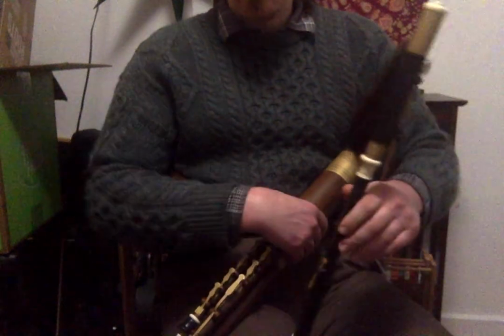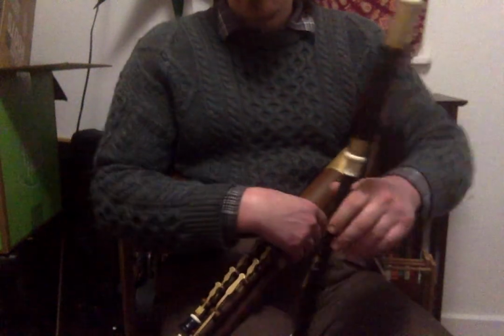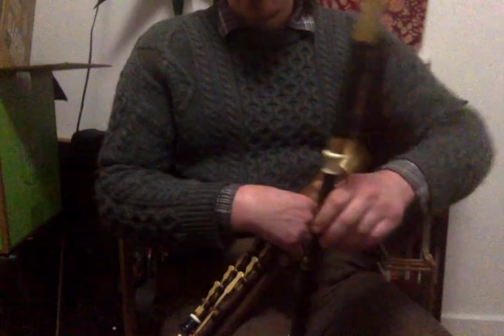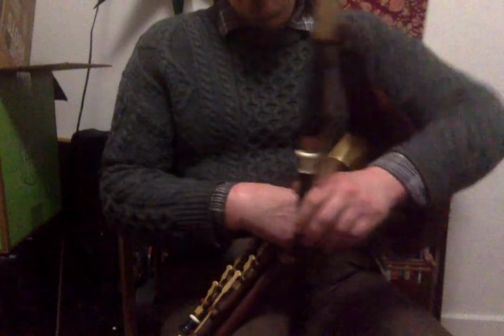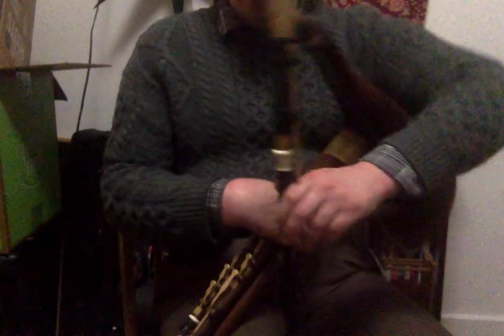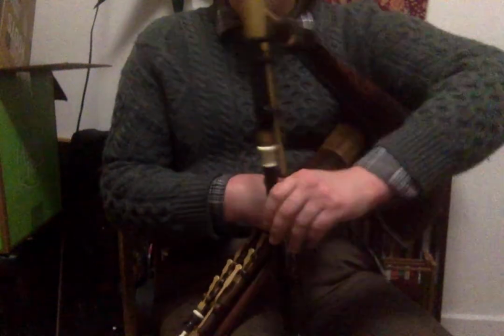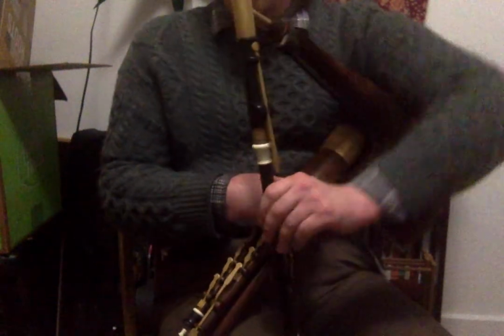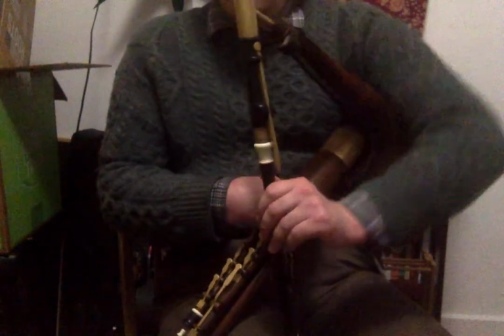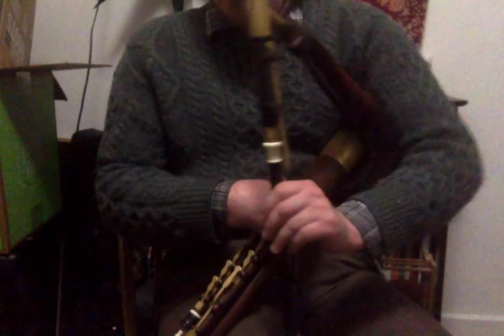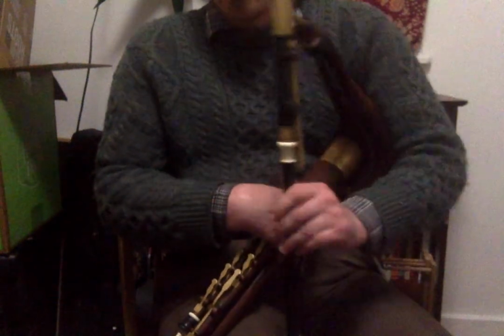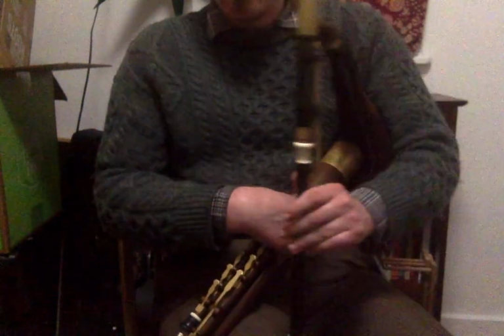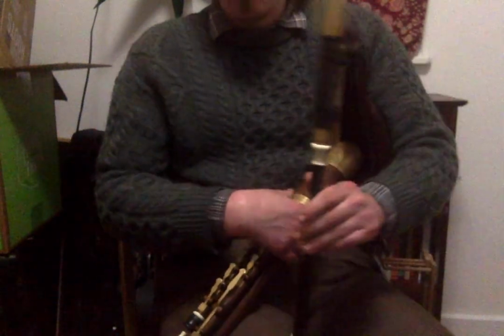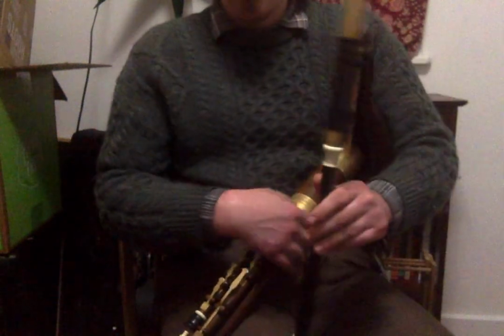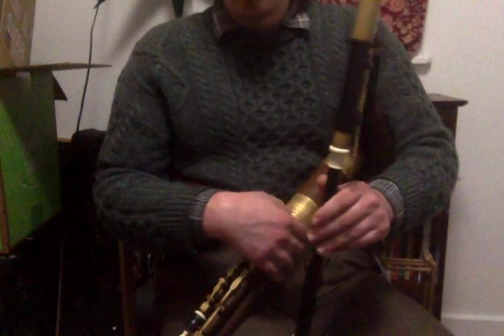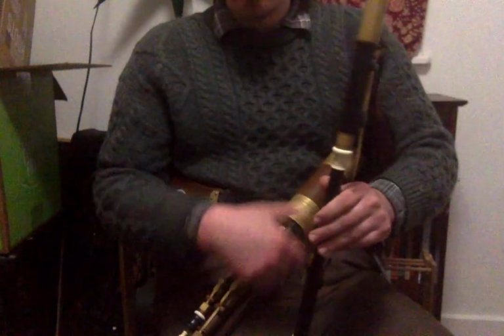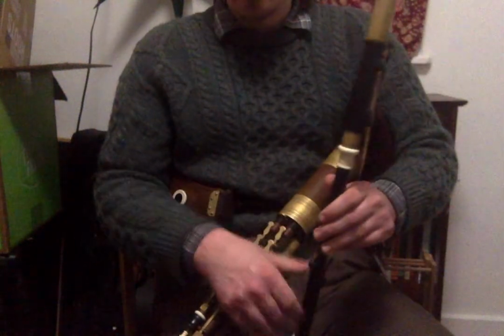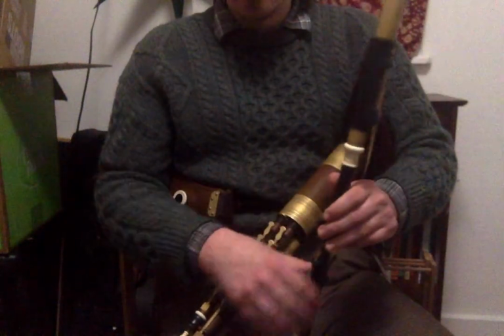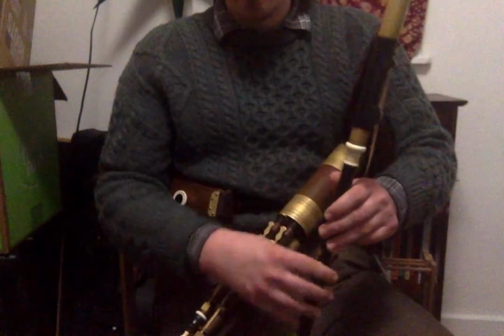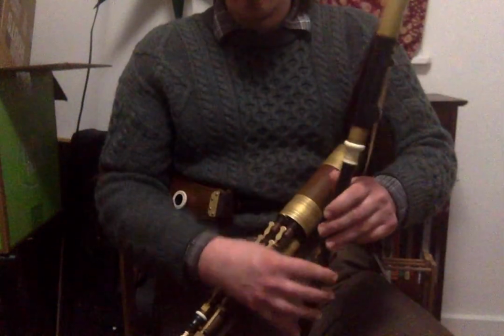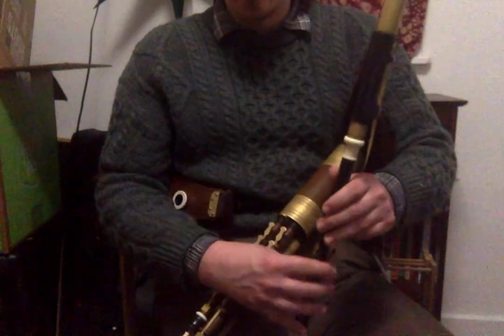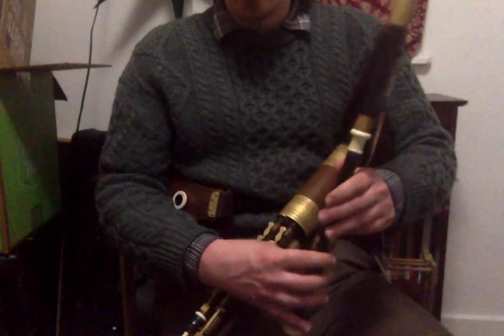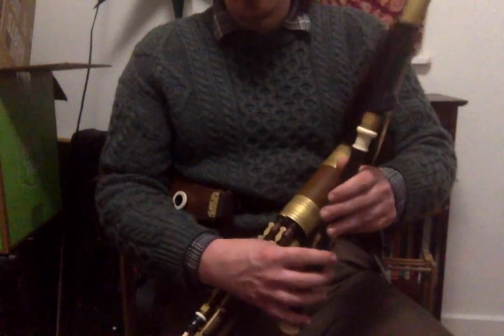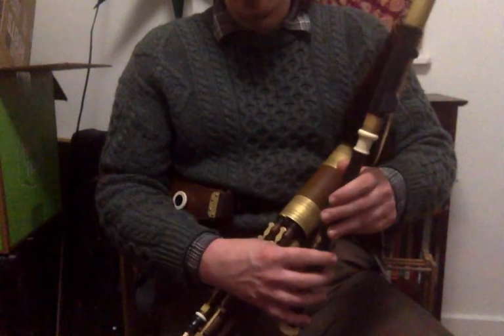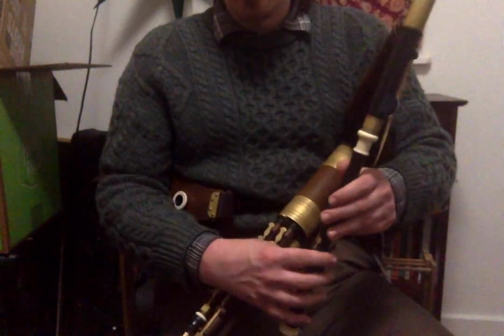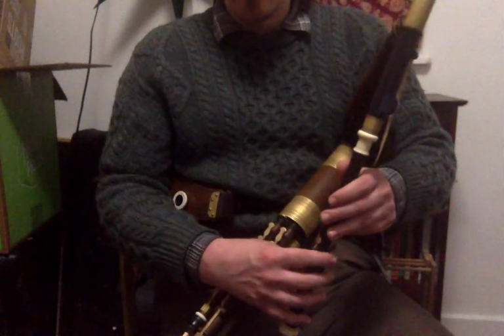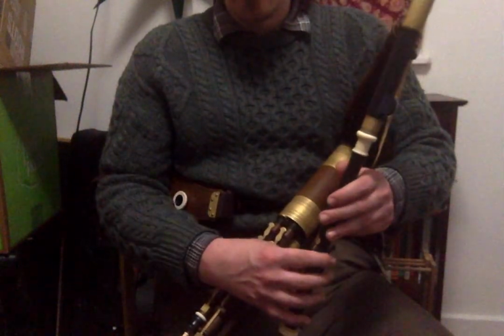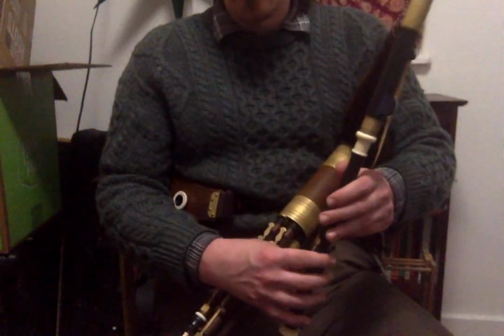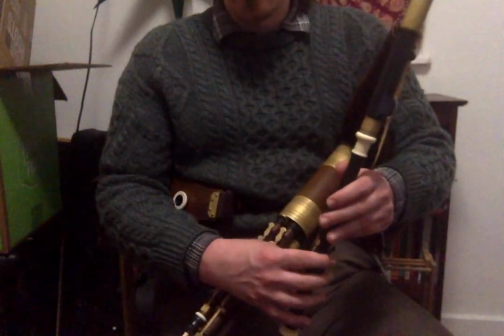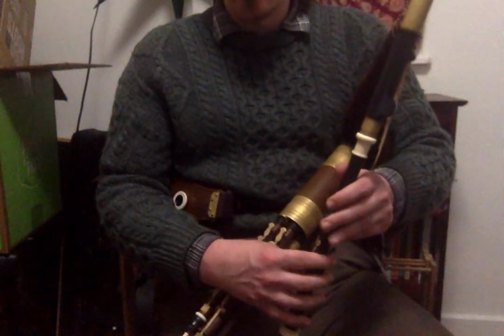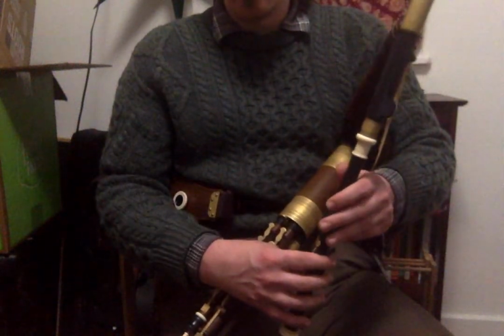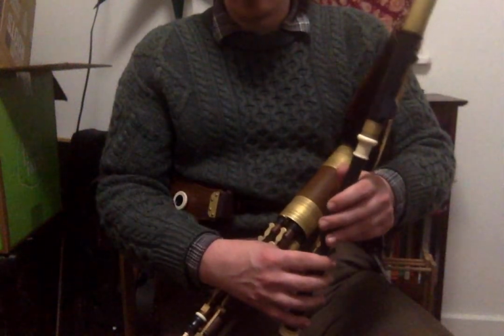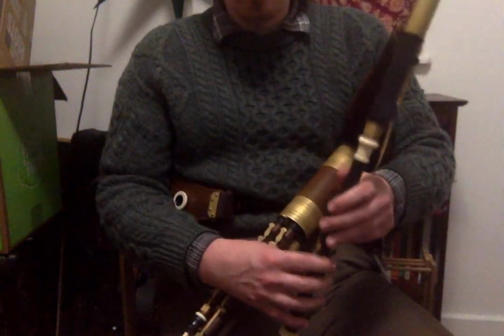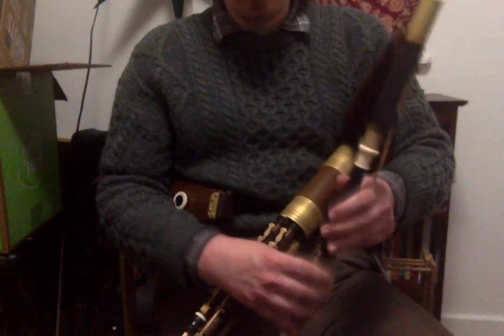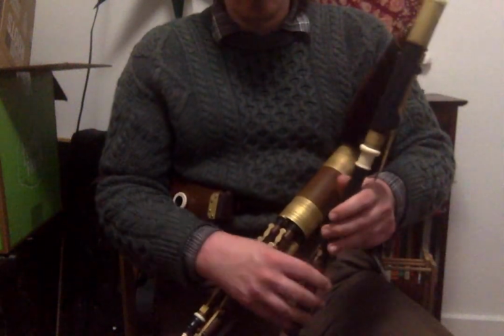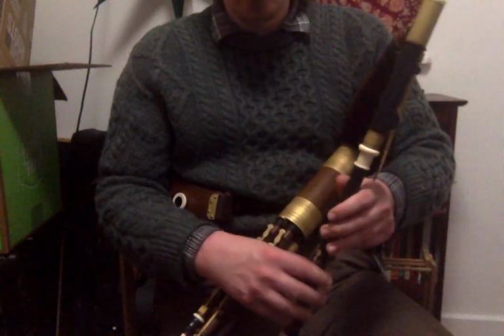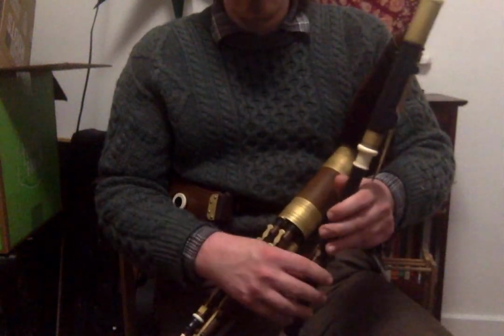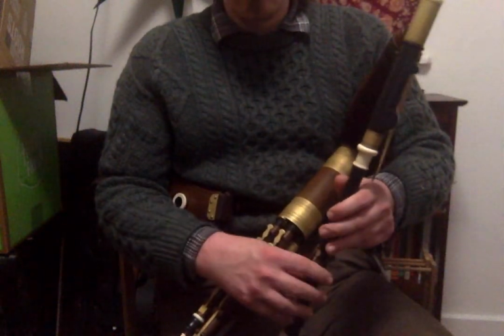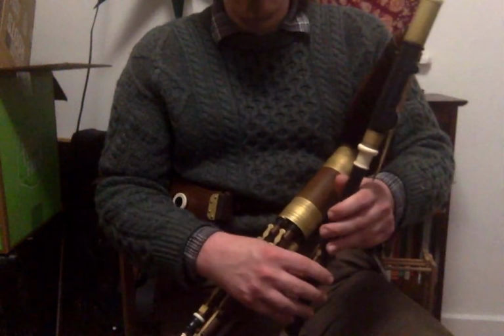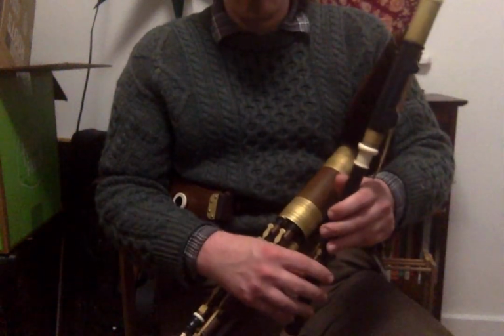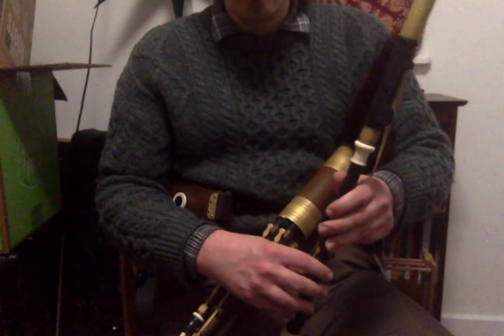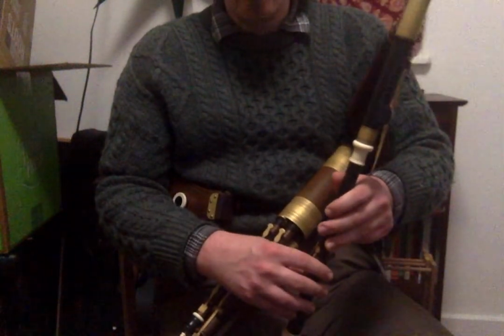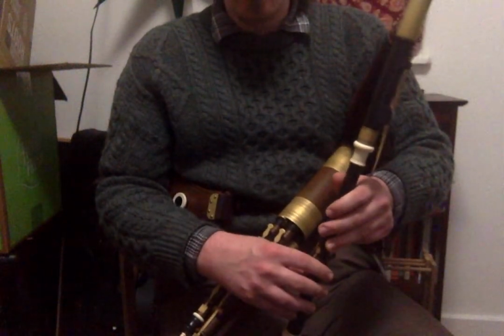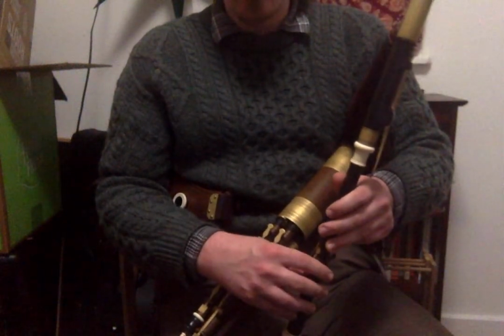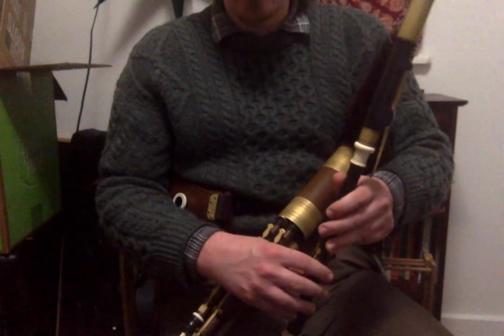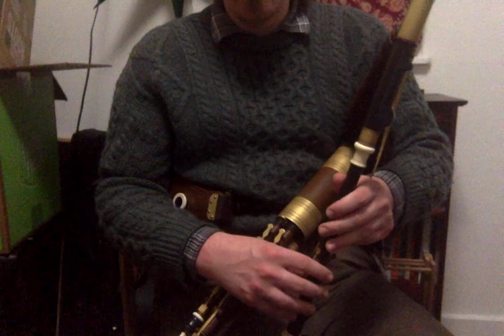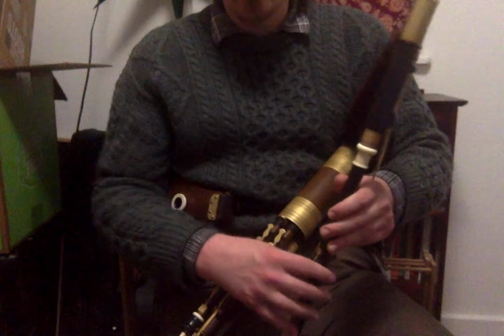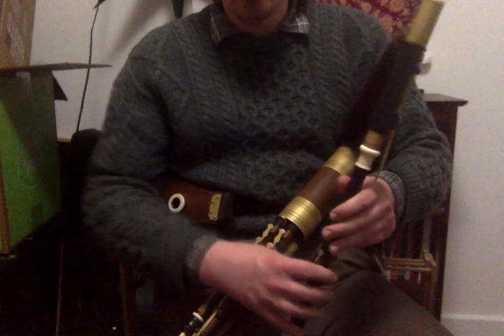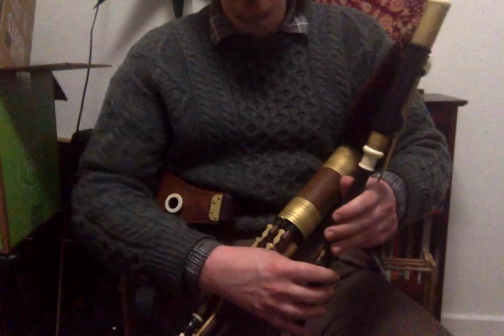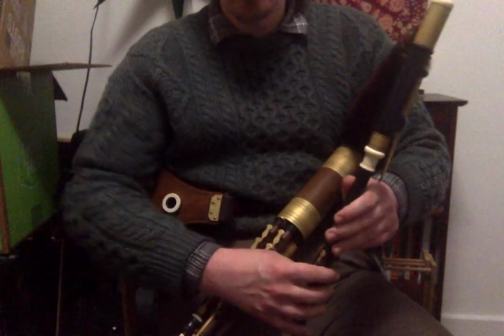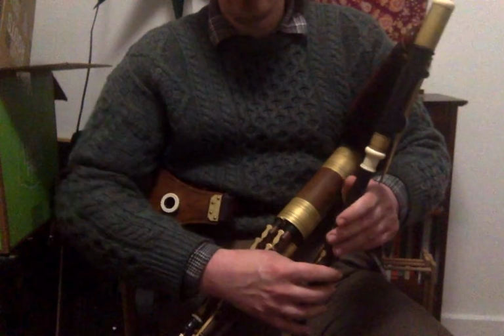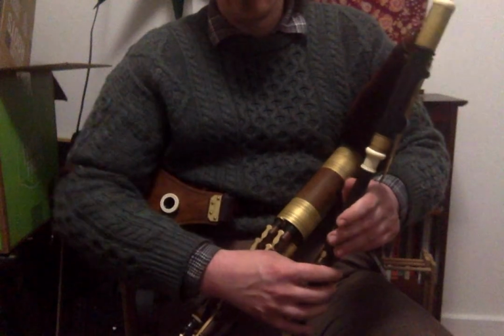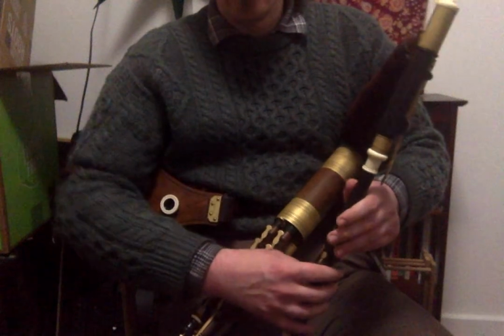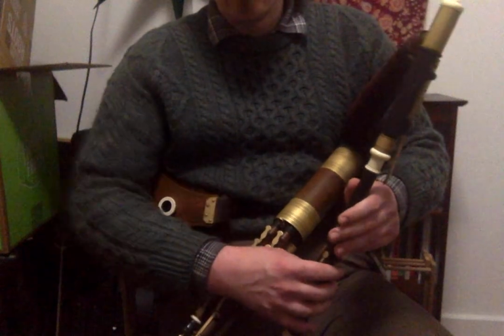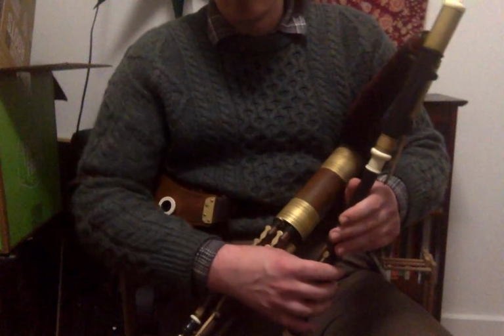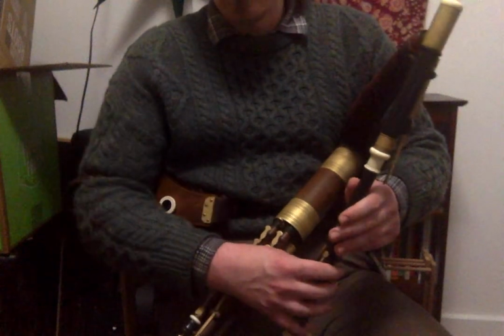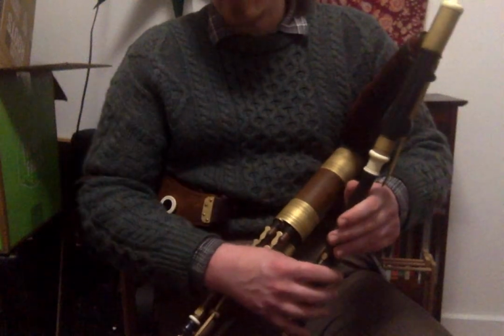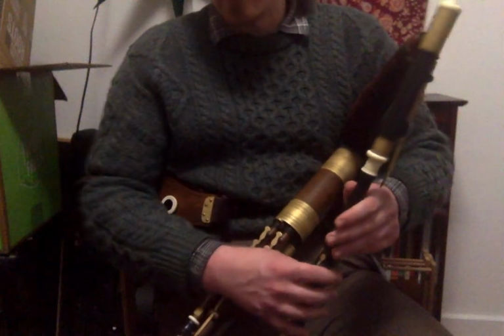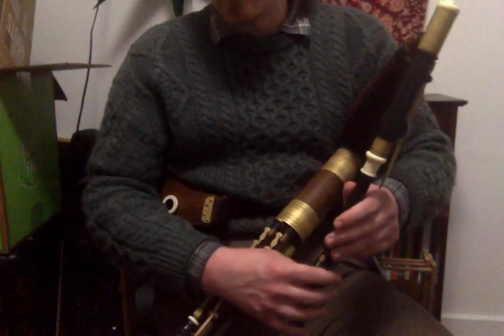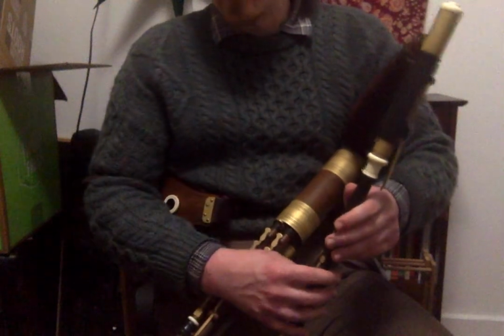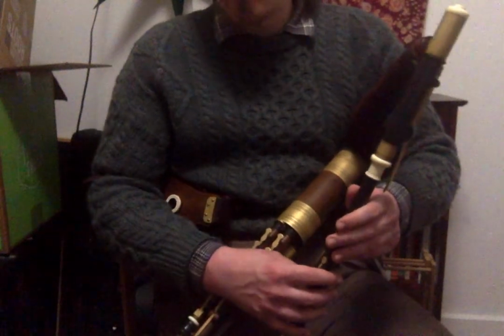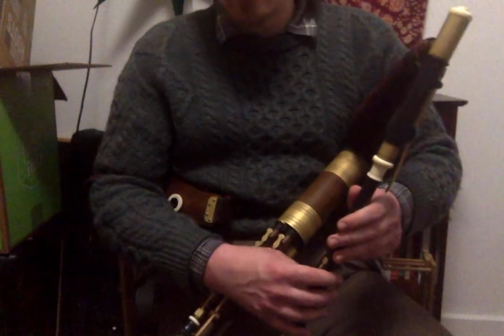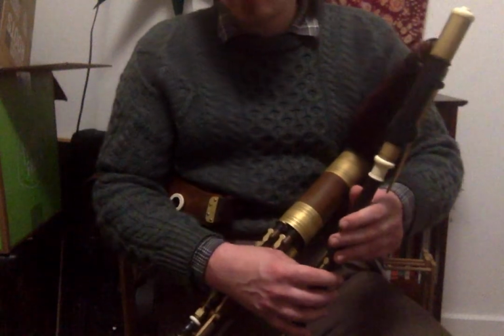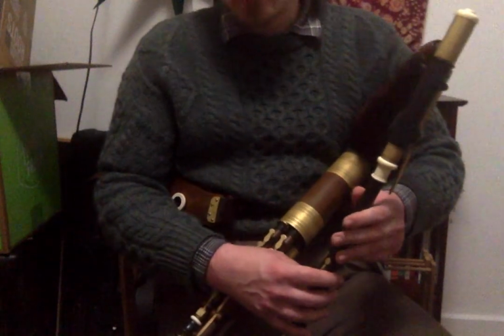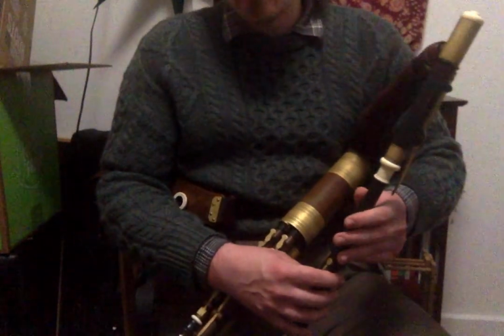I'll play it at a moderate tempo and then slowly, breaking up the sections and demonstrating the technique.